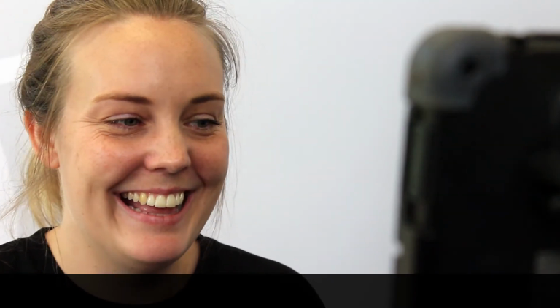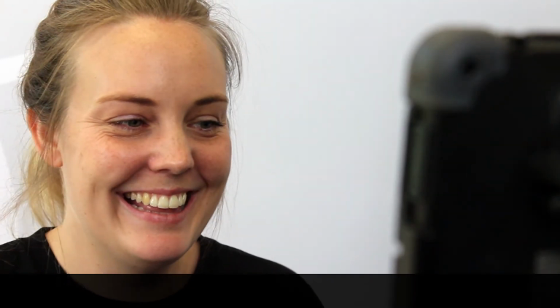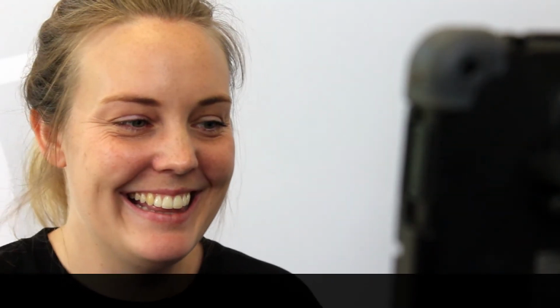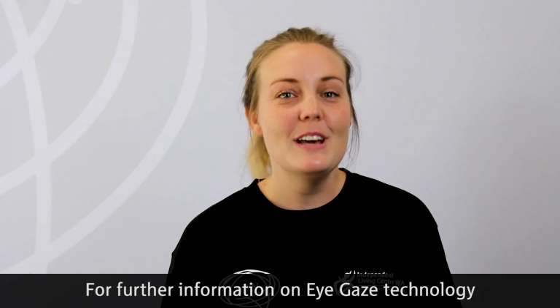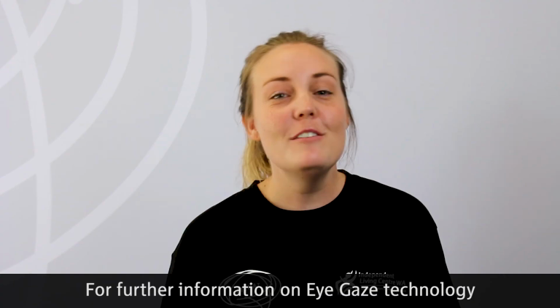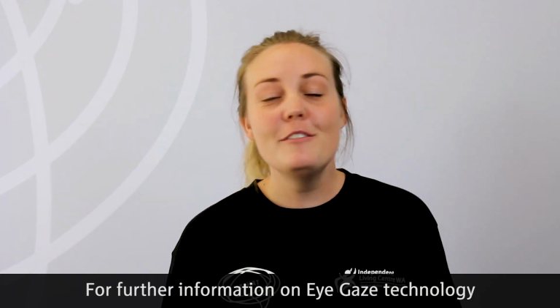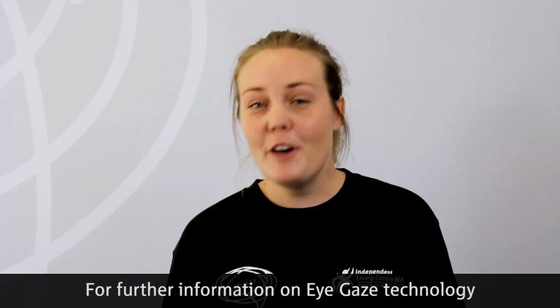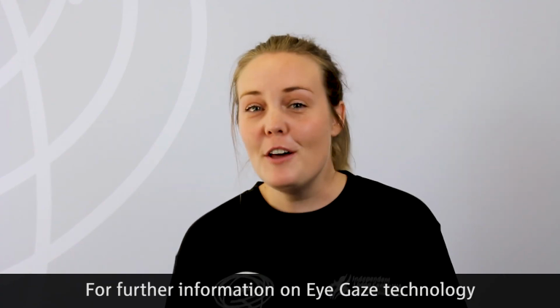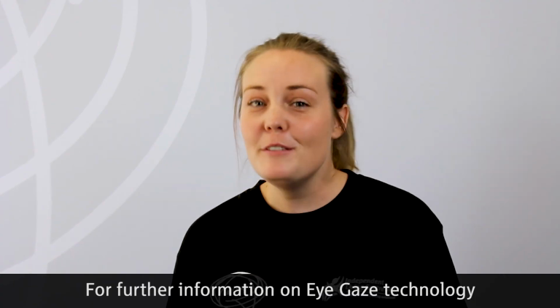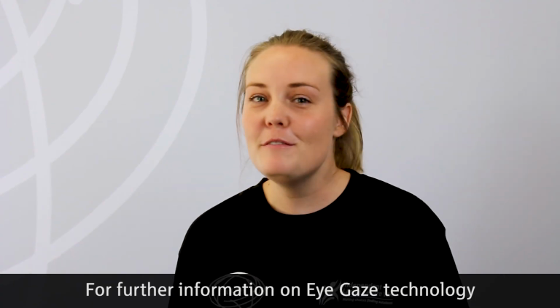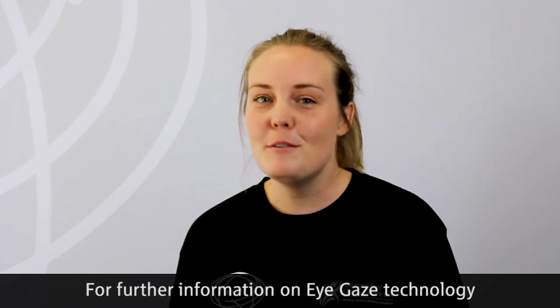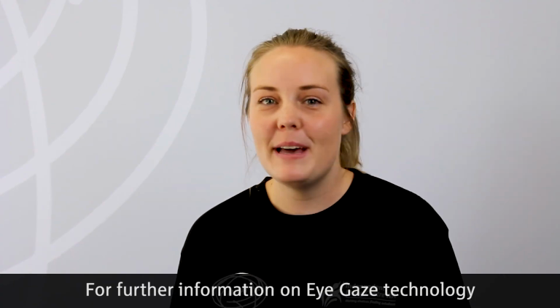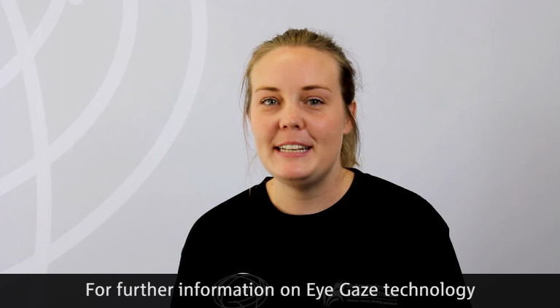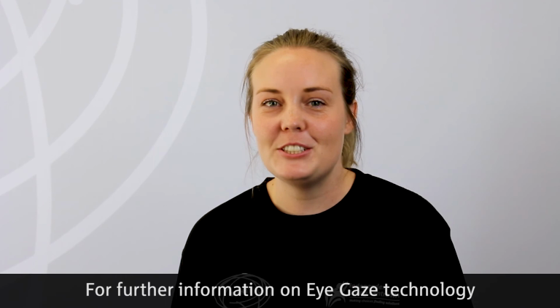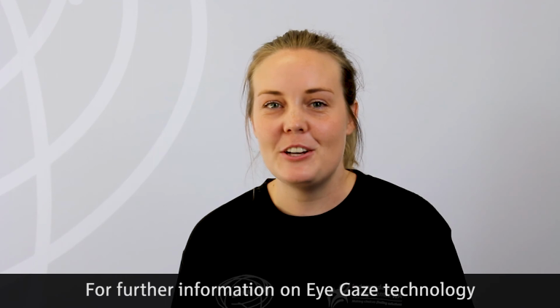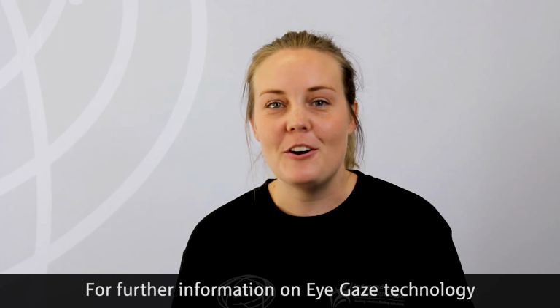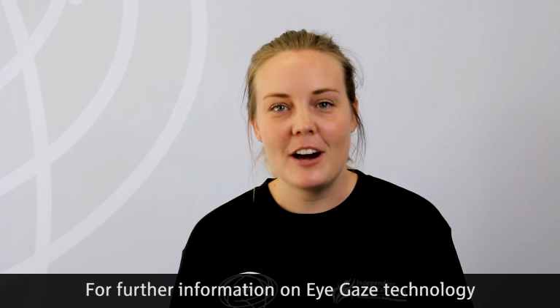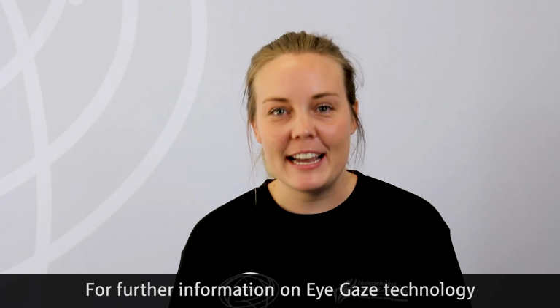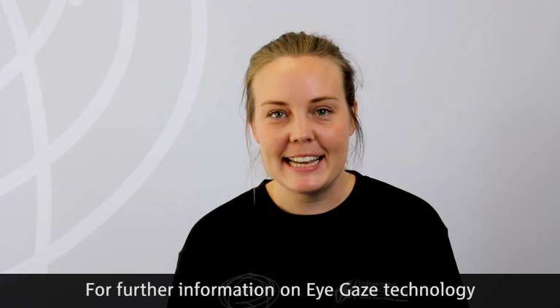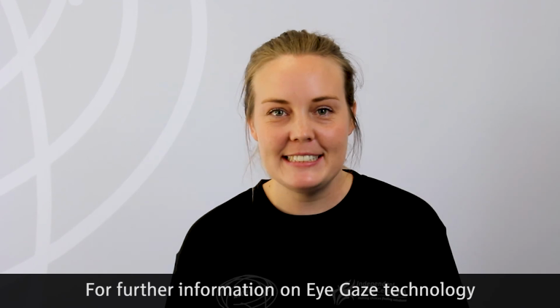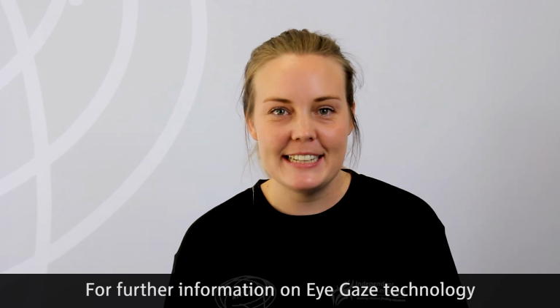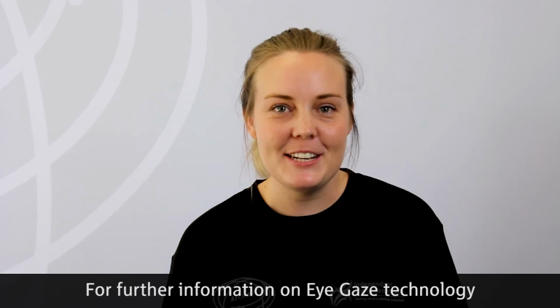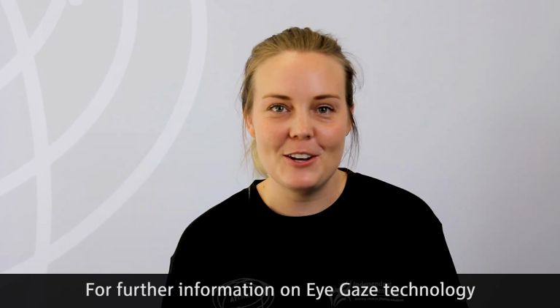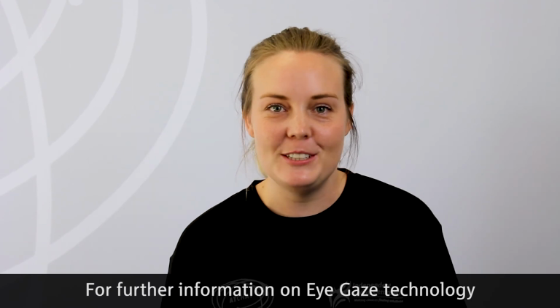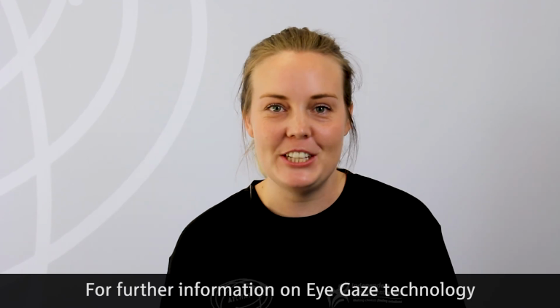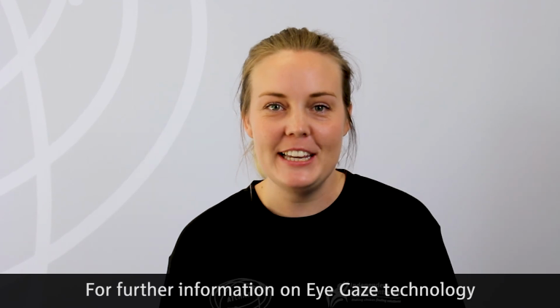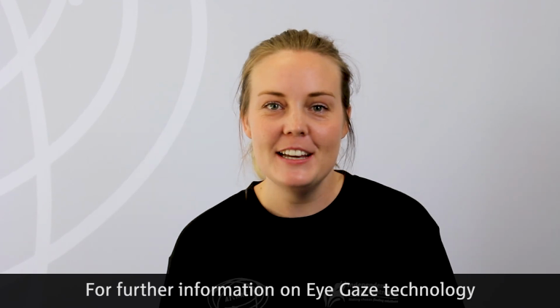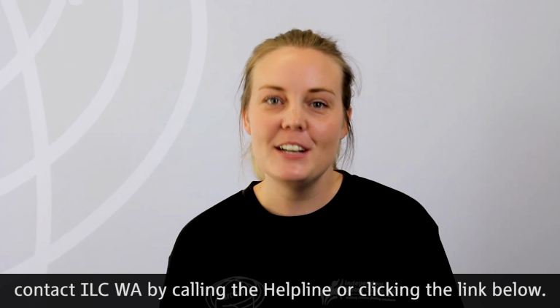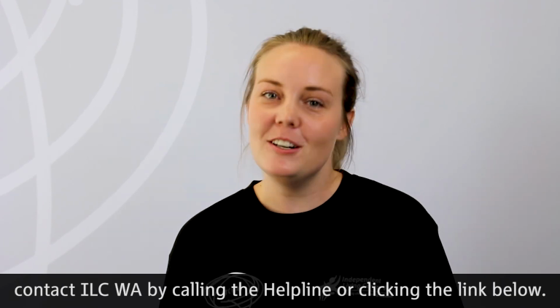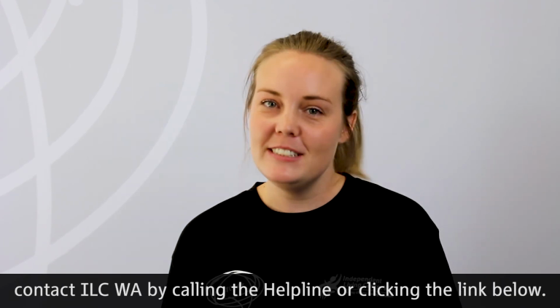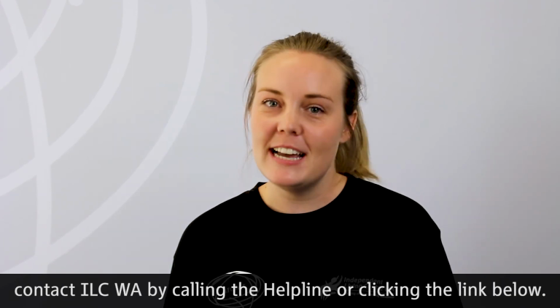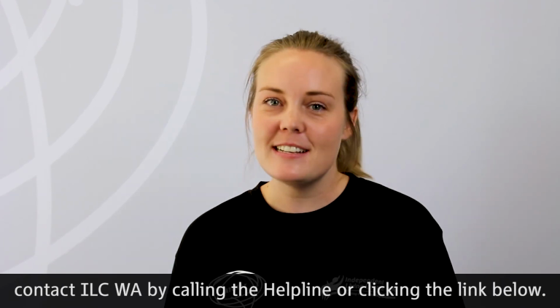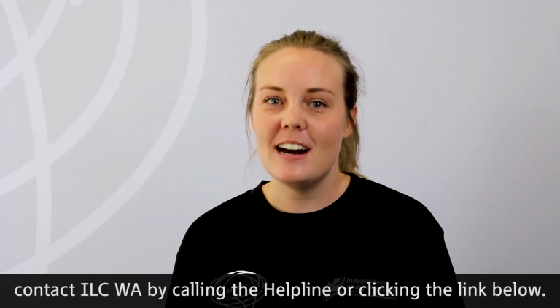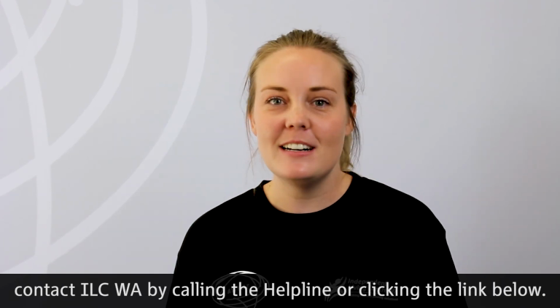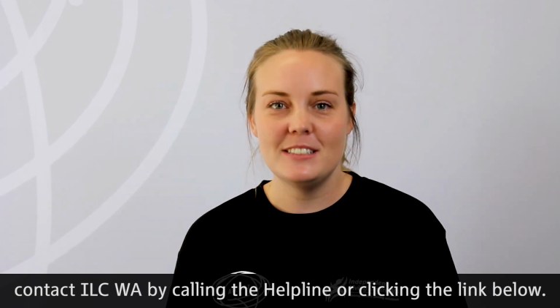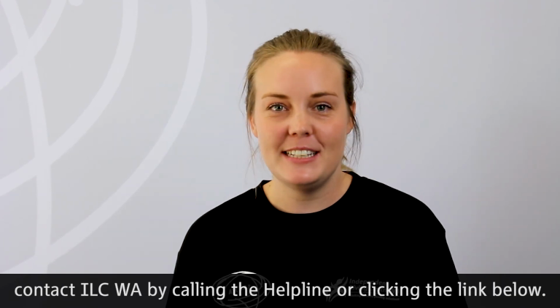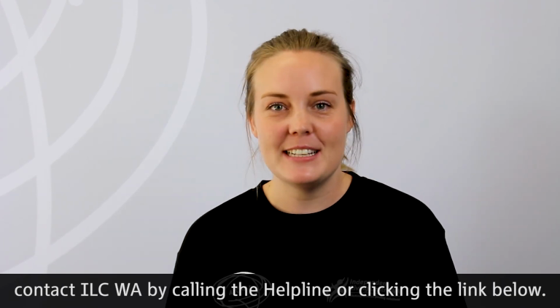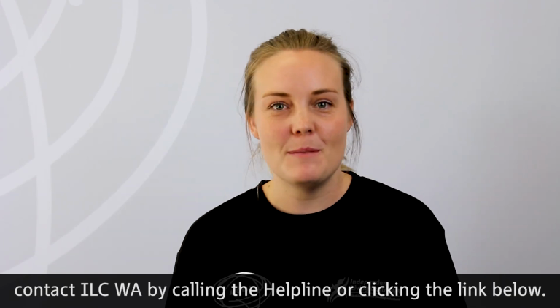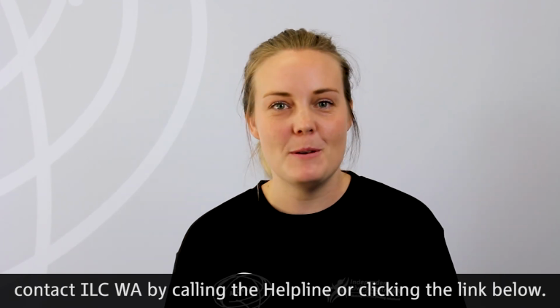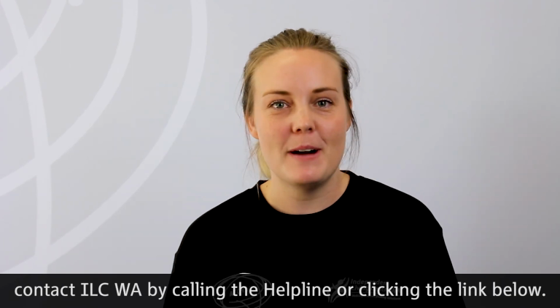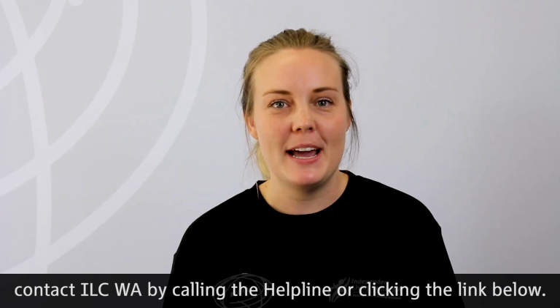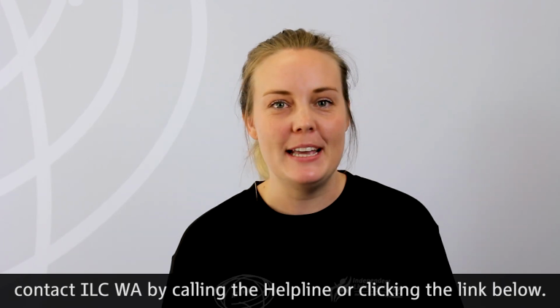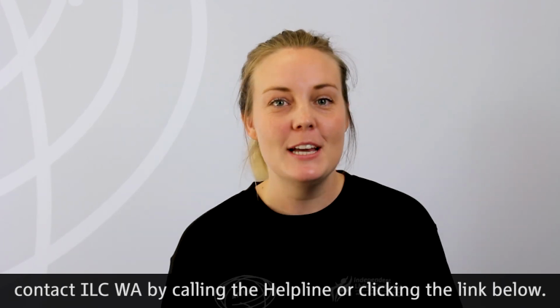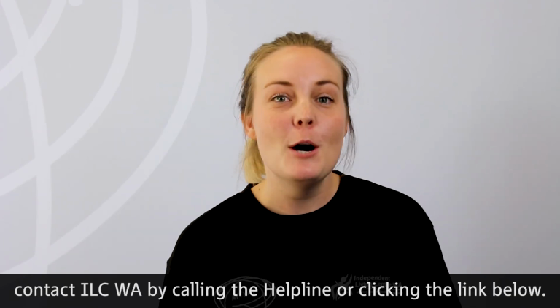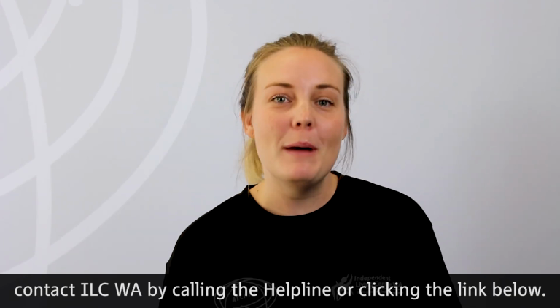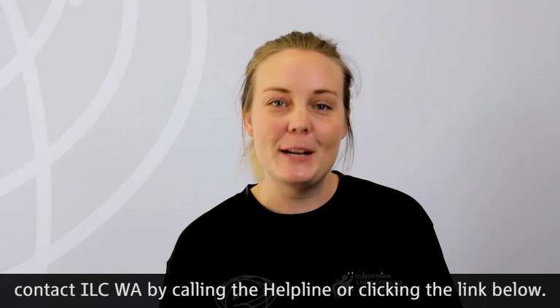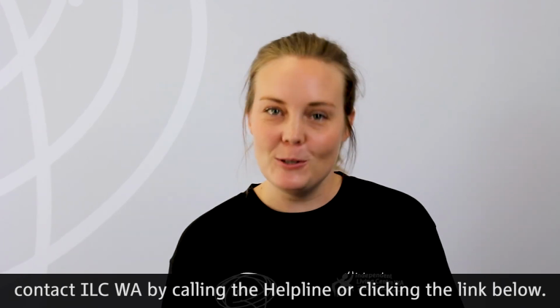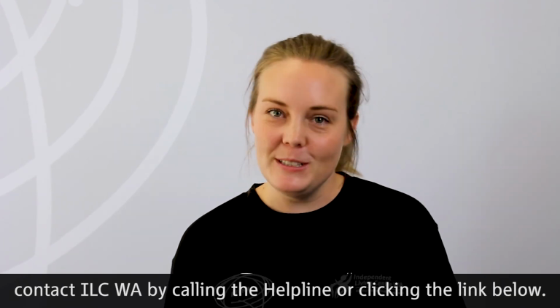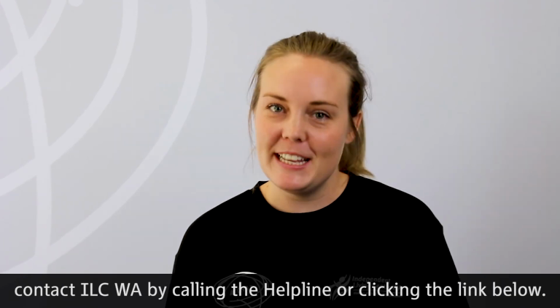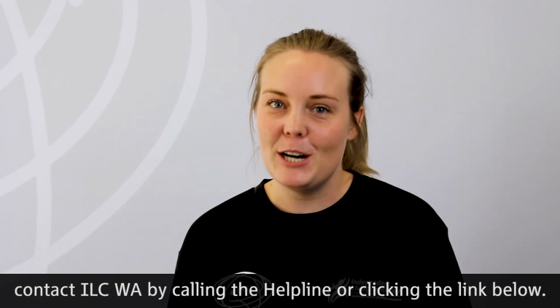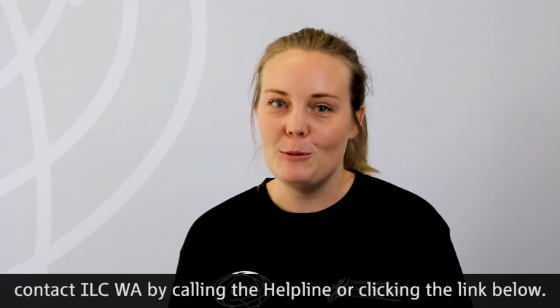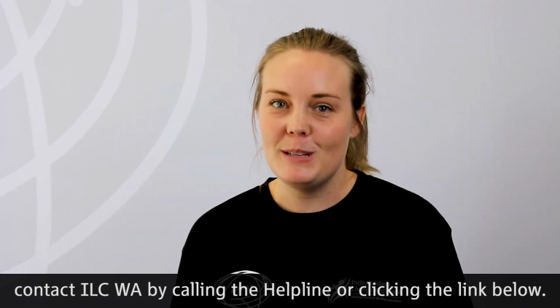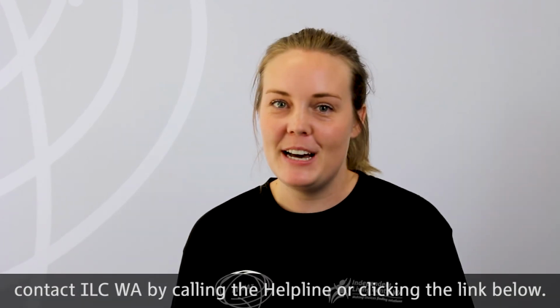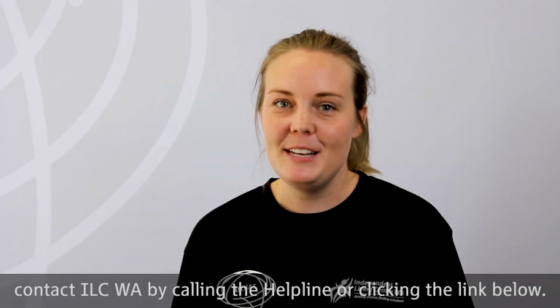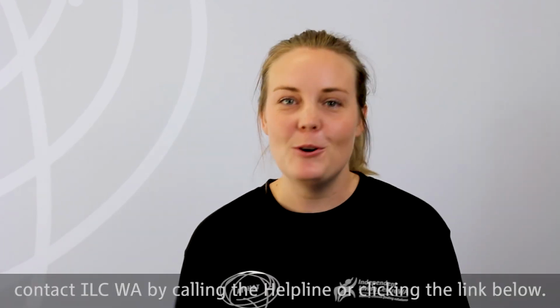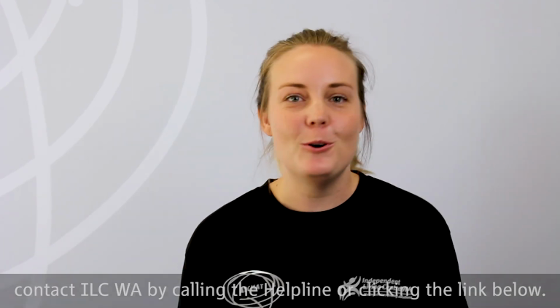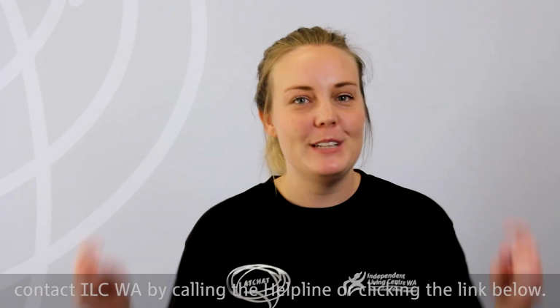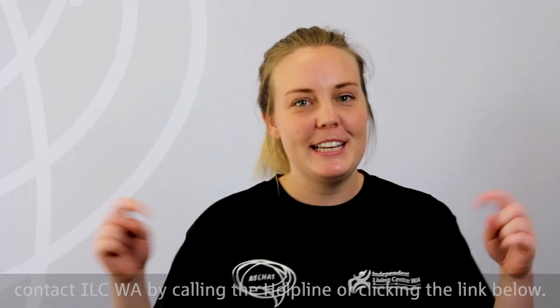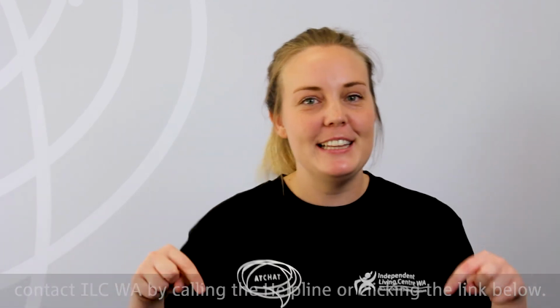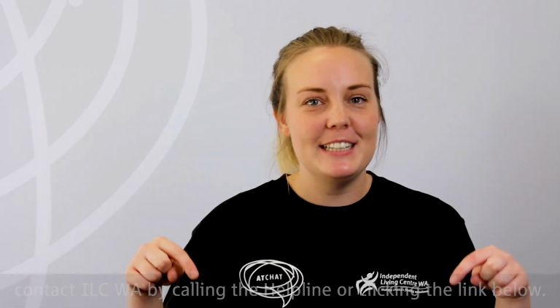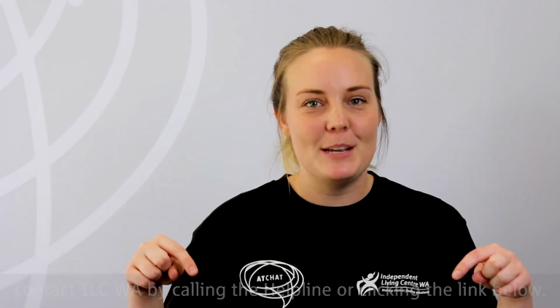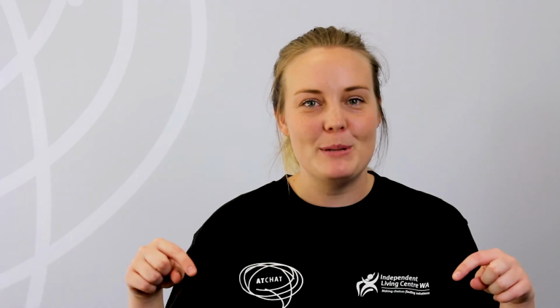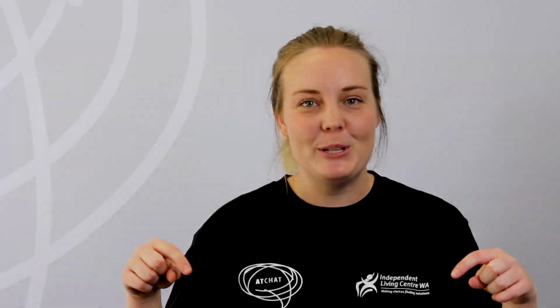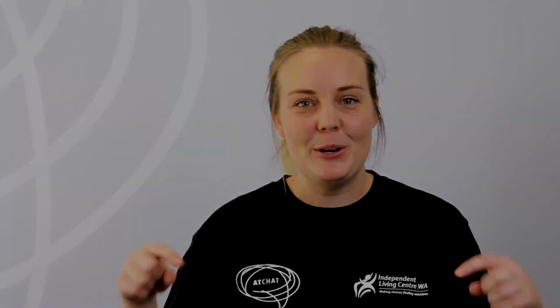For further information on eye gaze technology, contact ILCWA by calling the helpline or clicking the link below.